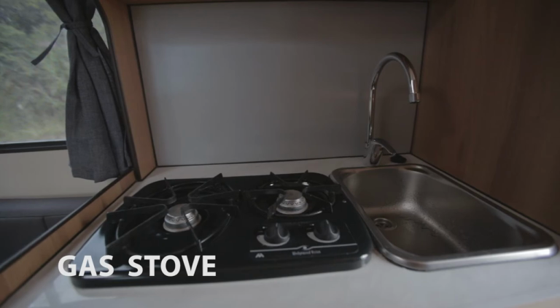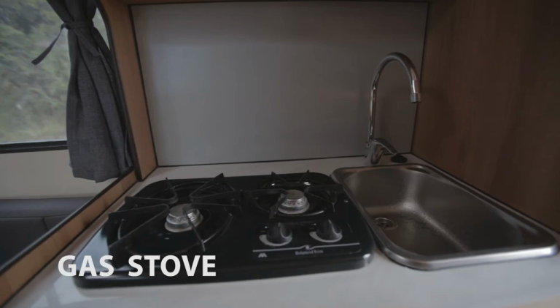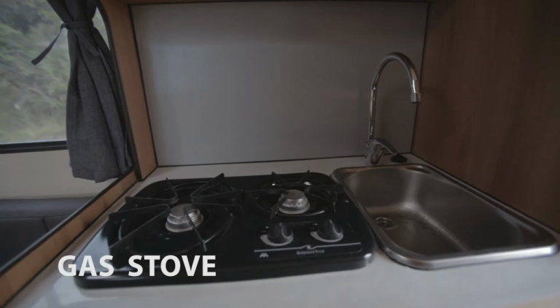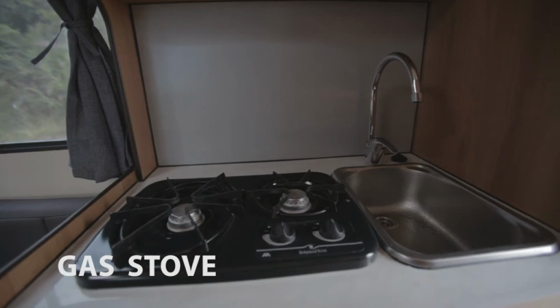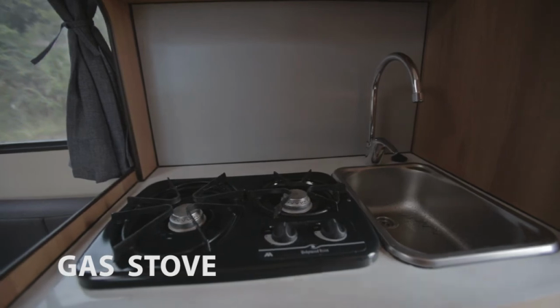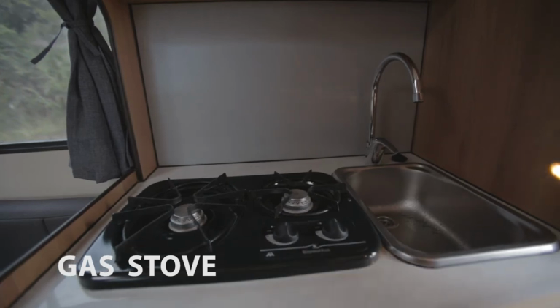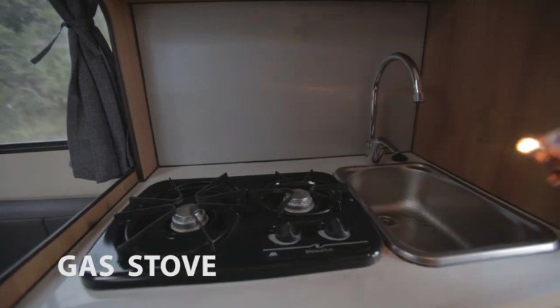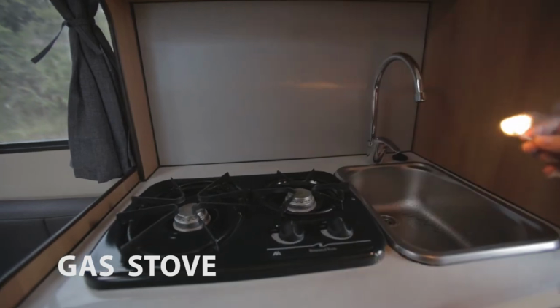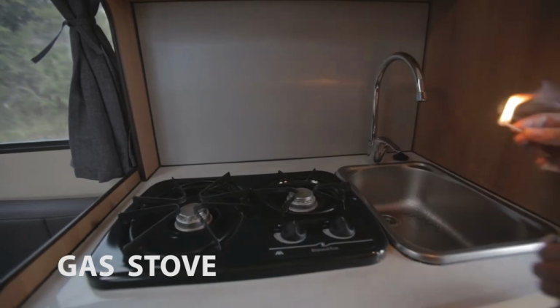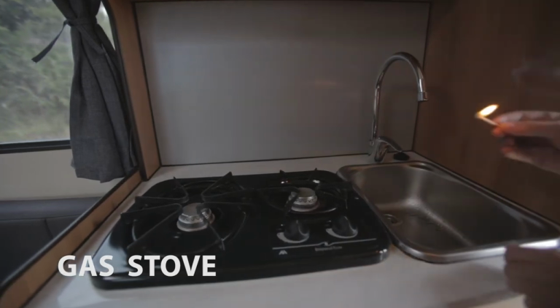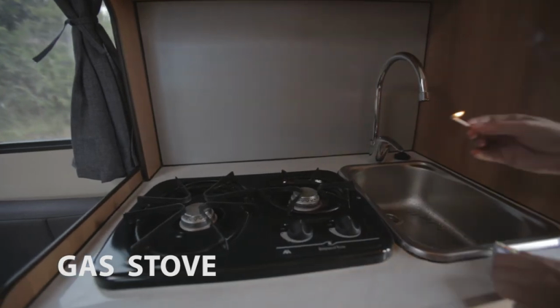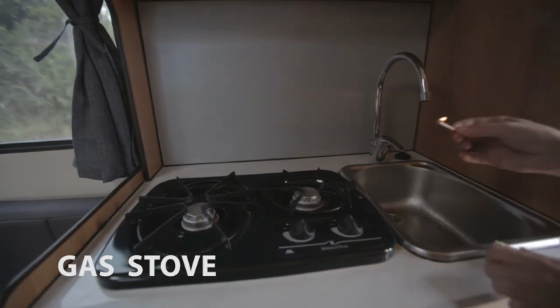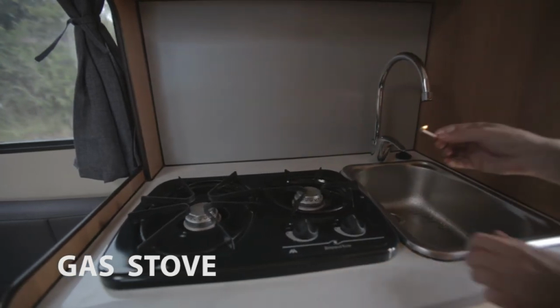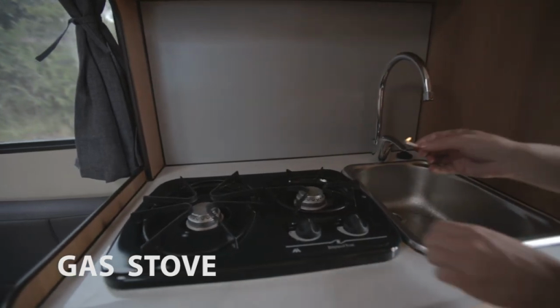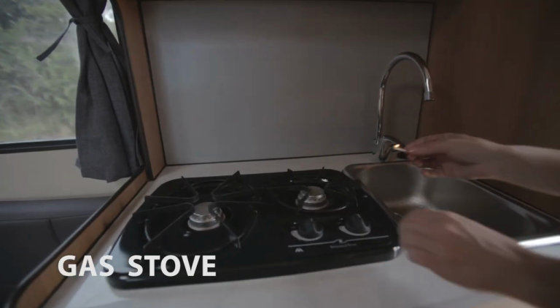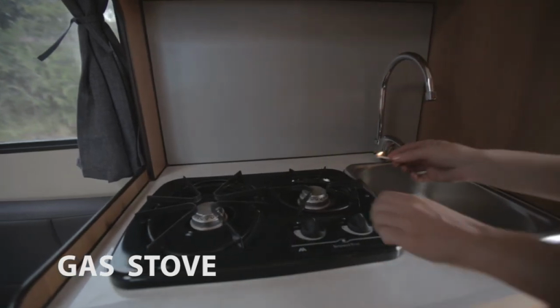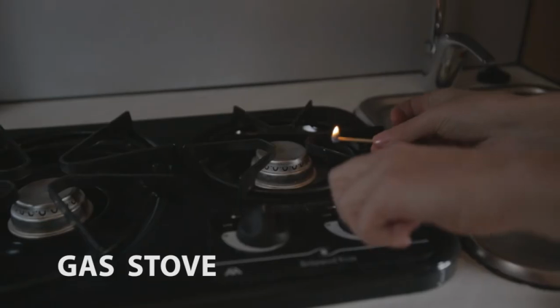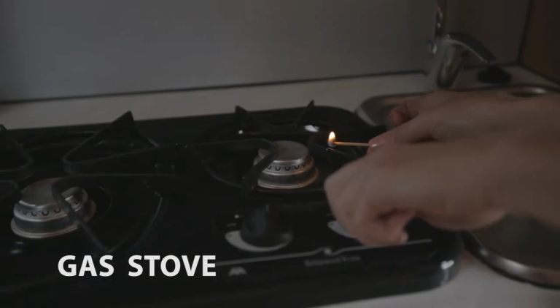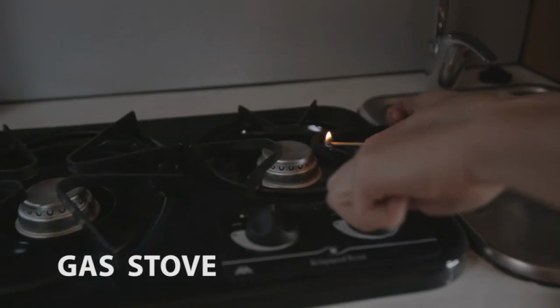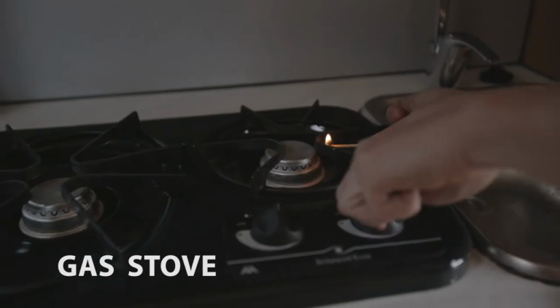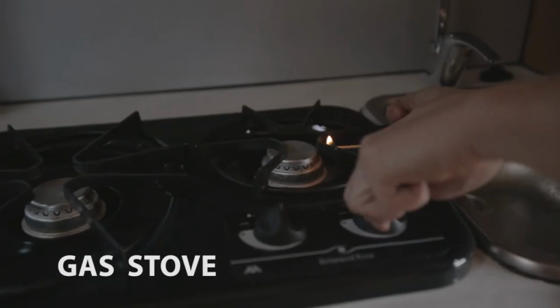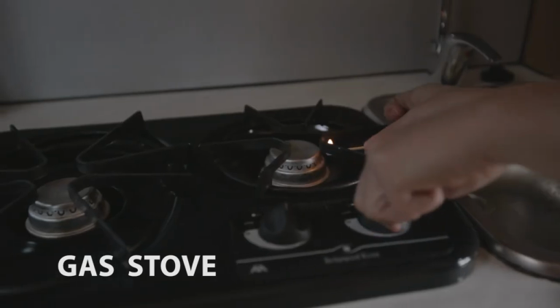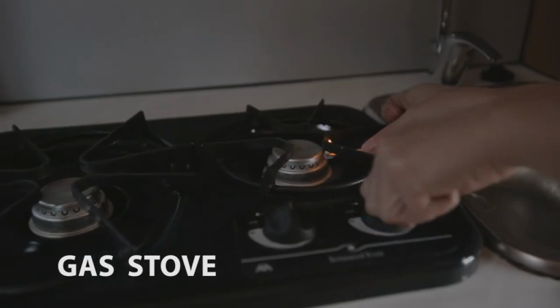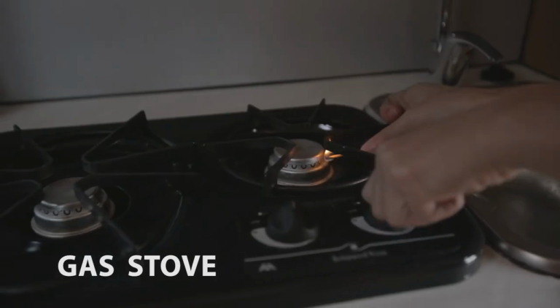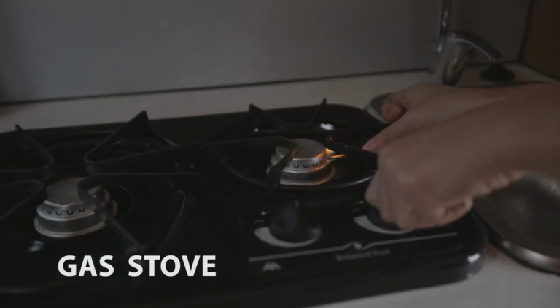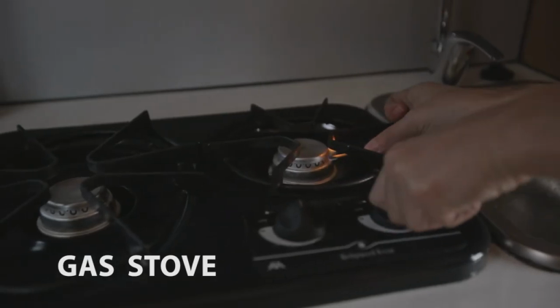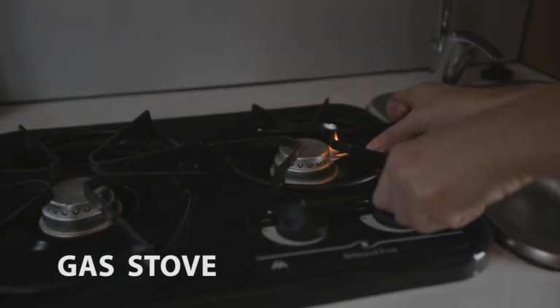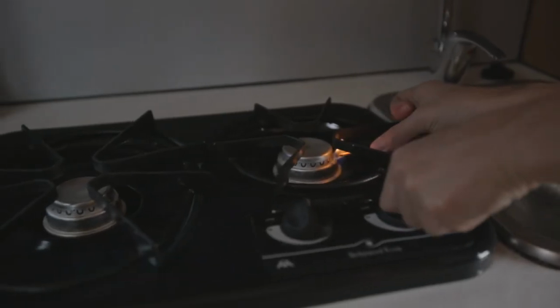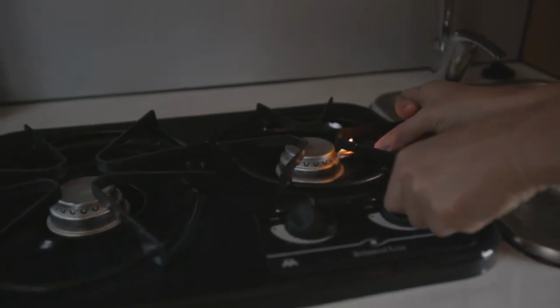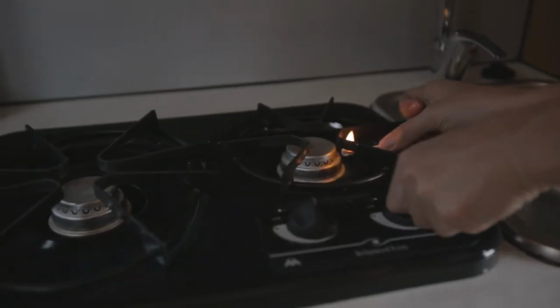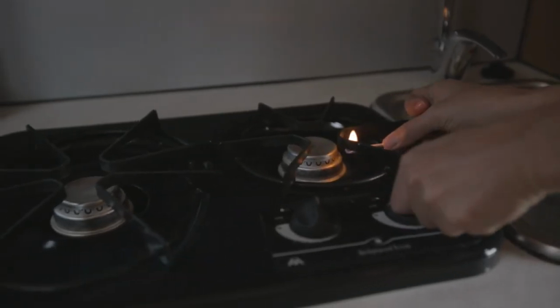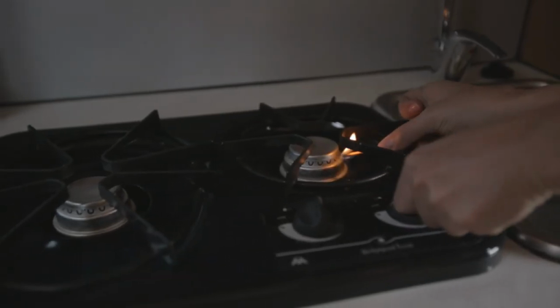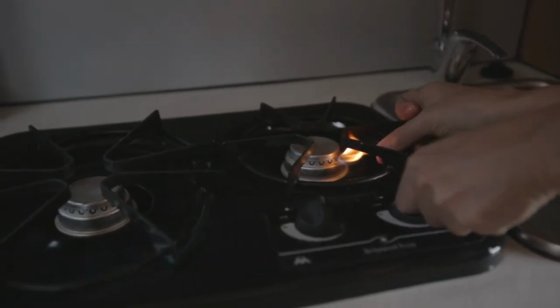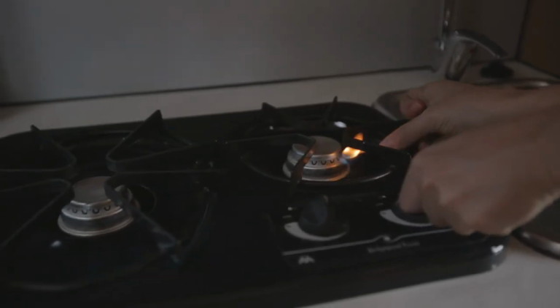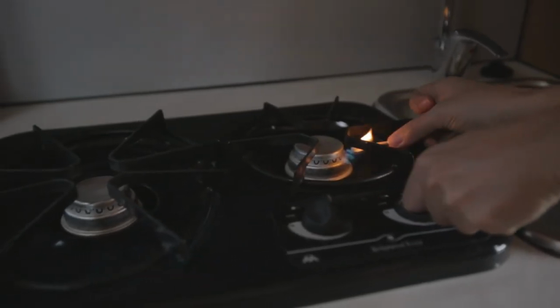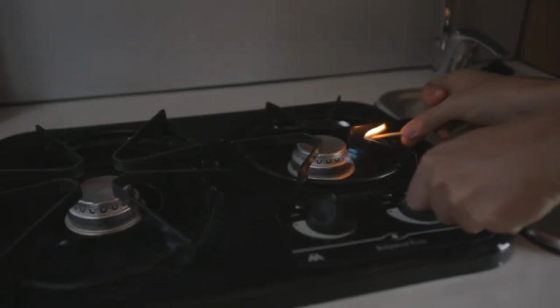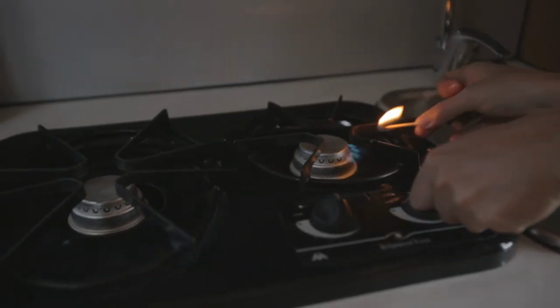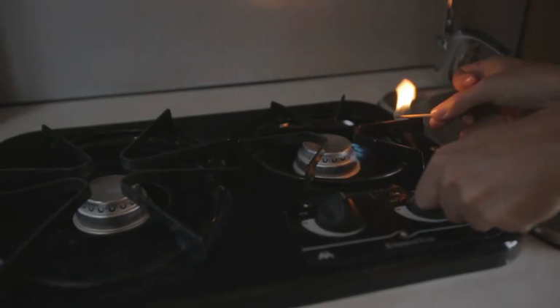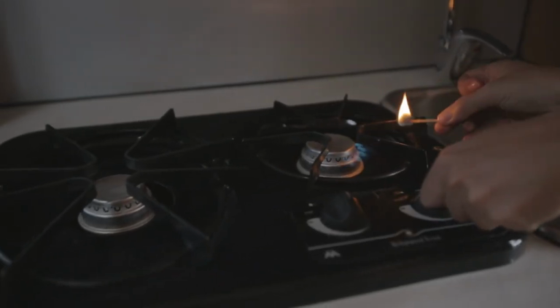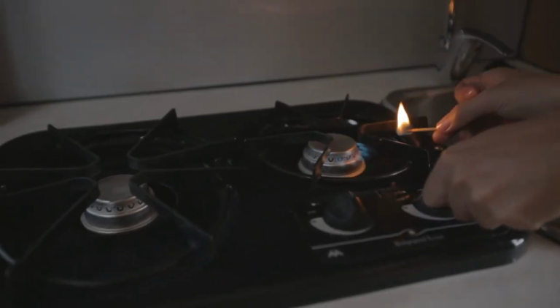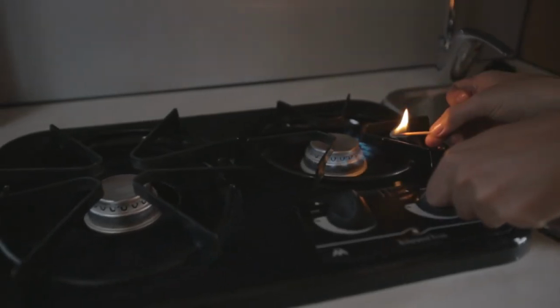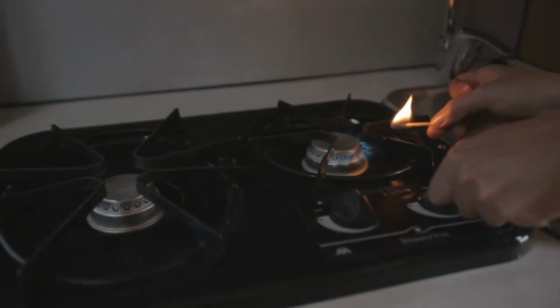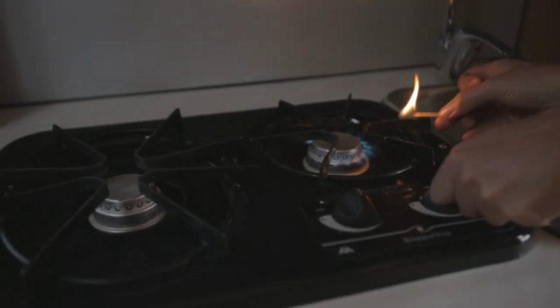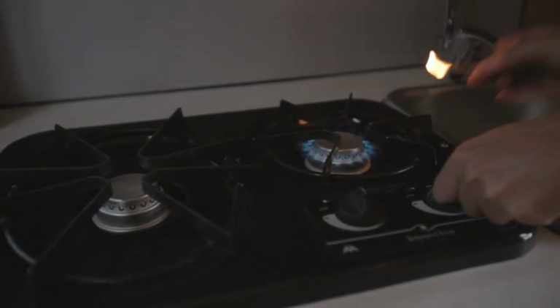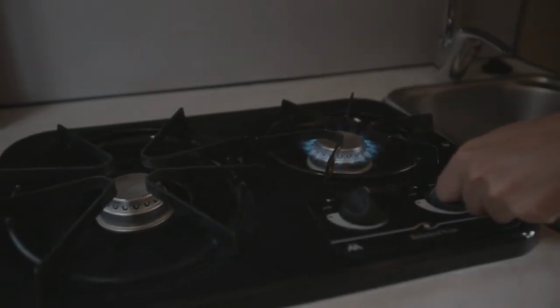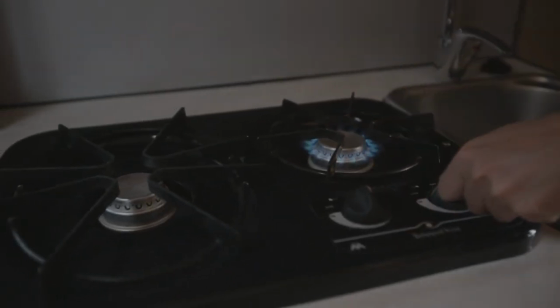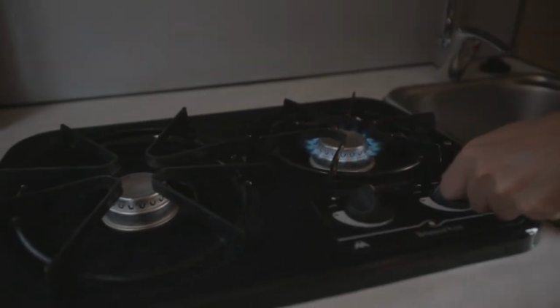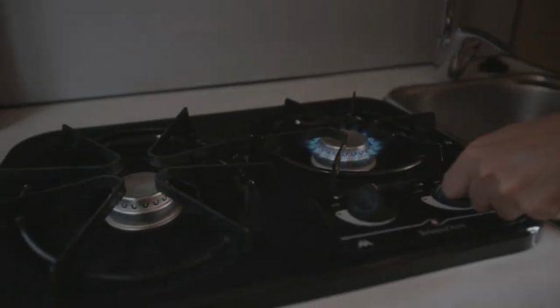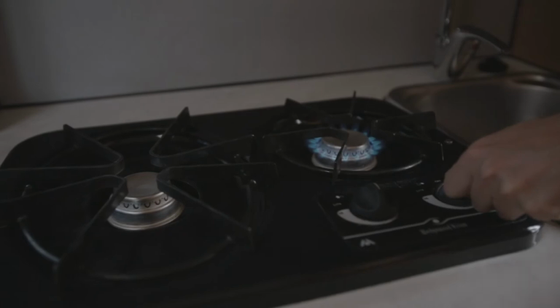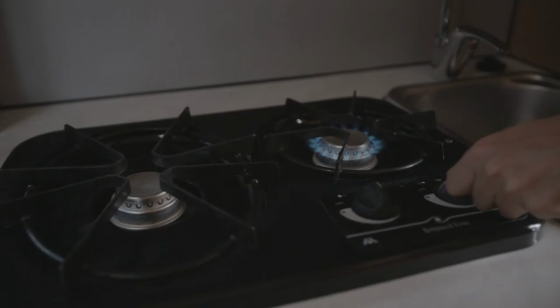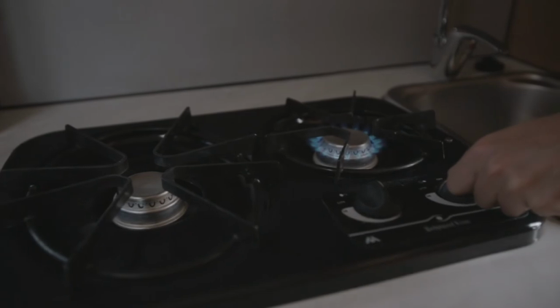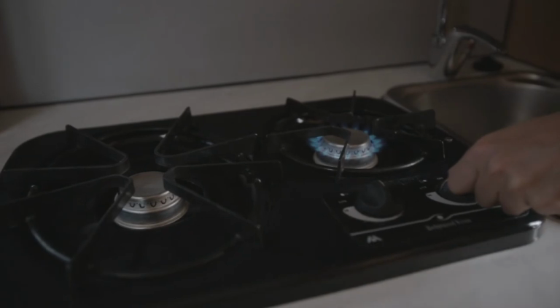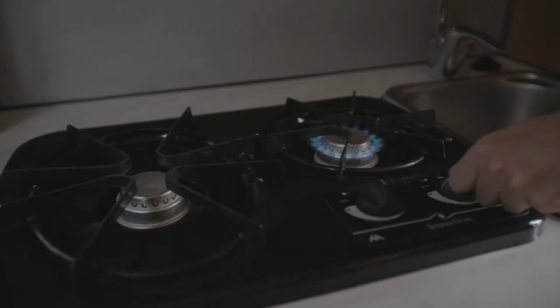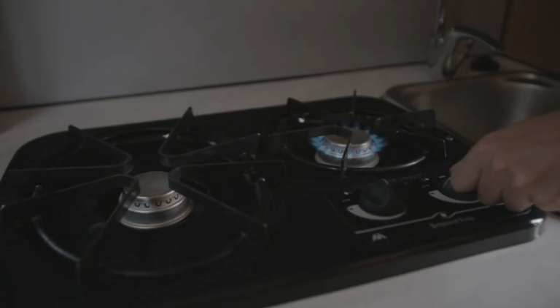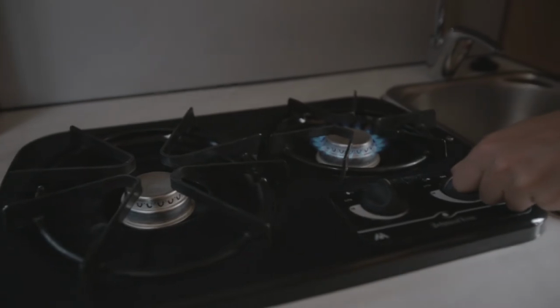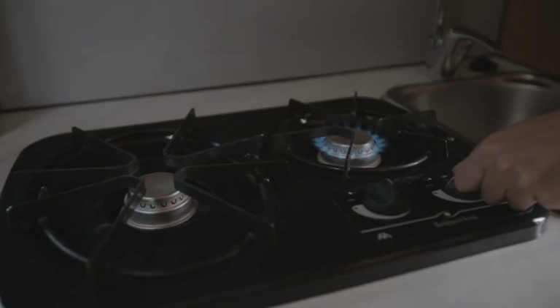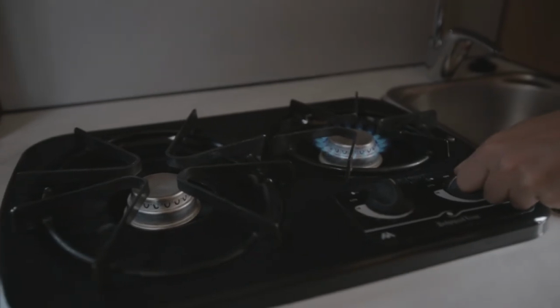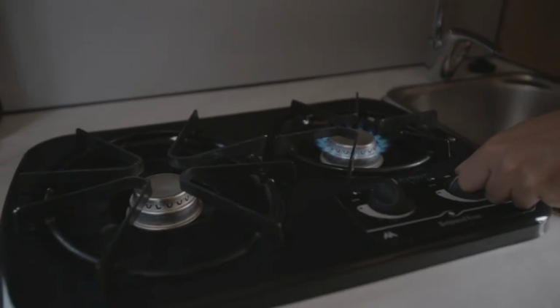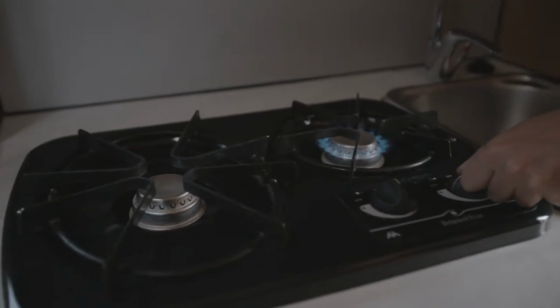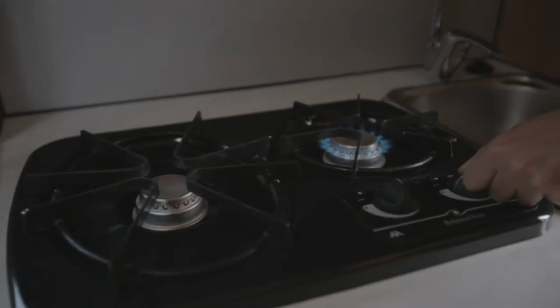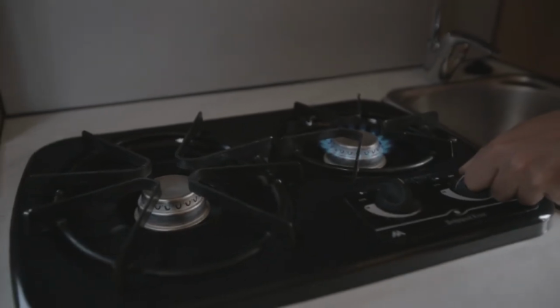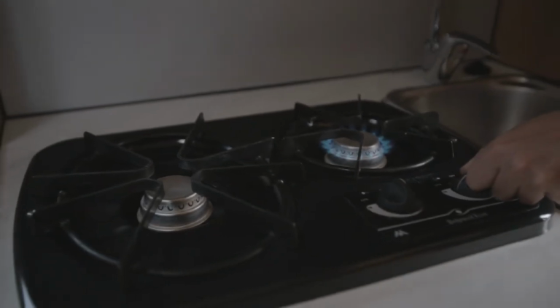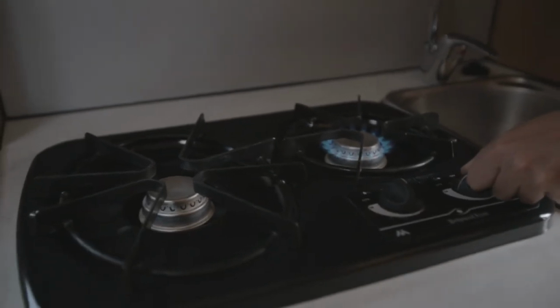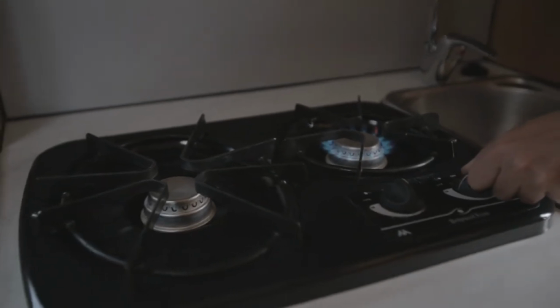The gas stove works like one you would find in a regular kitchen. If the gas is not working, make sure that the gas bottles are properly connected.